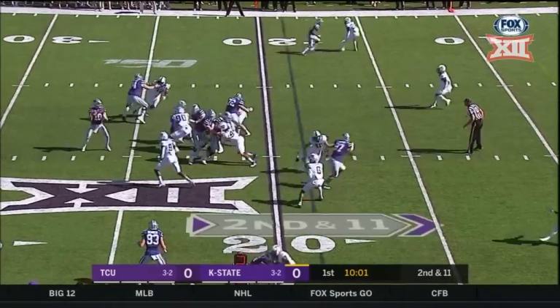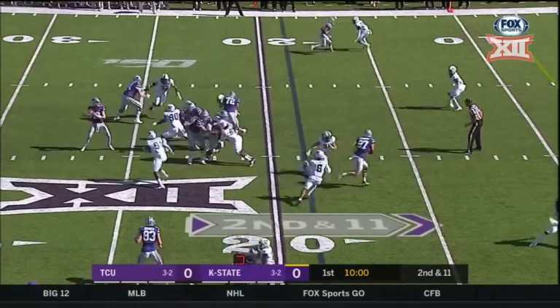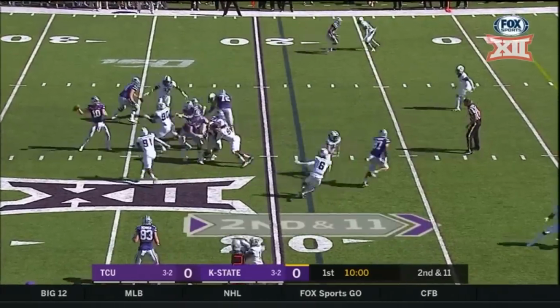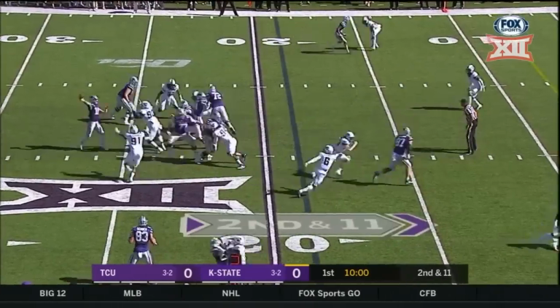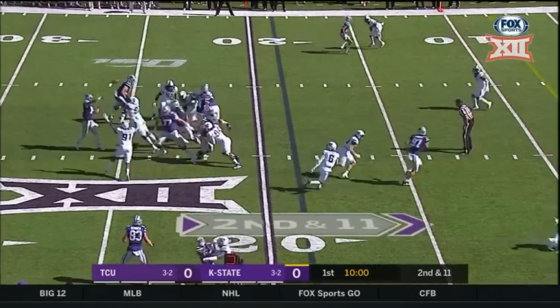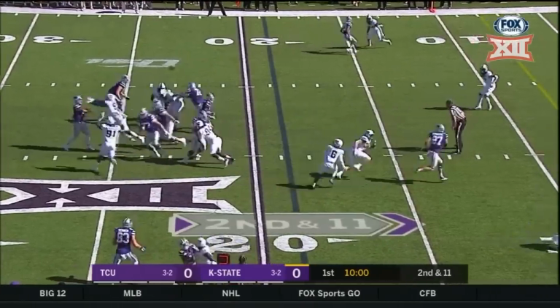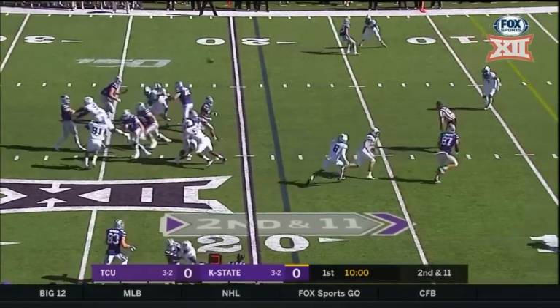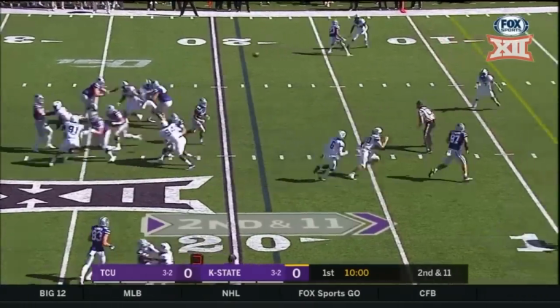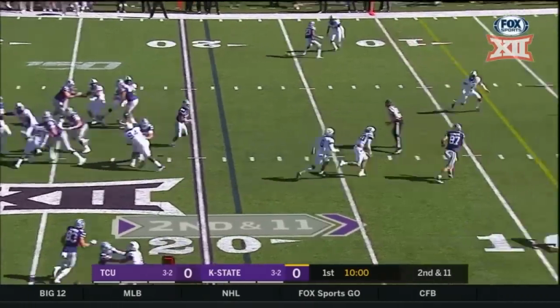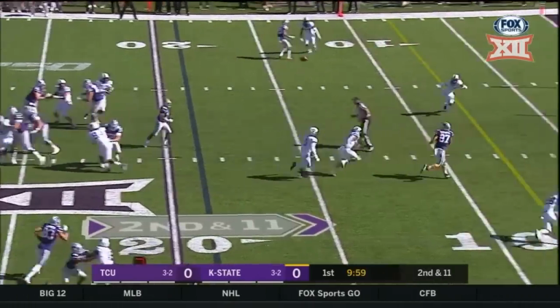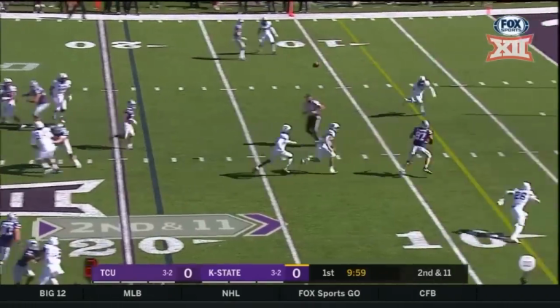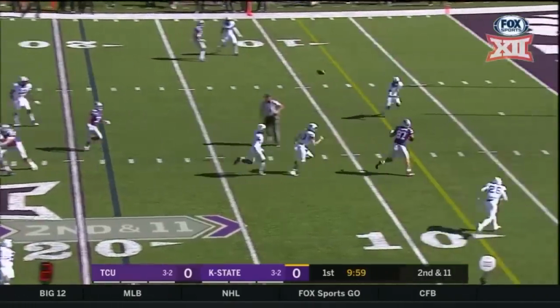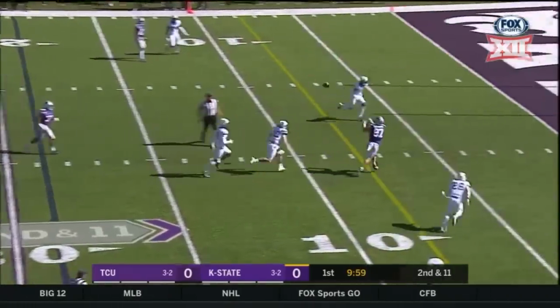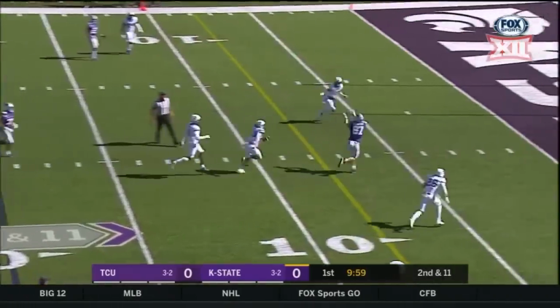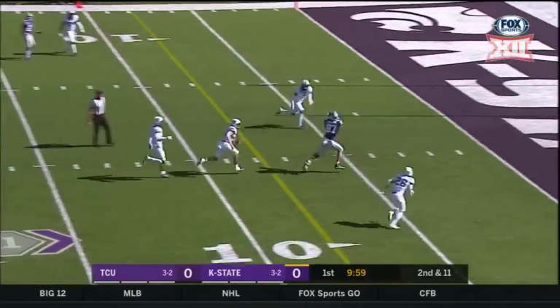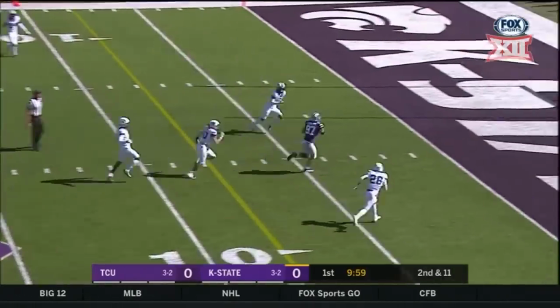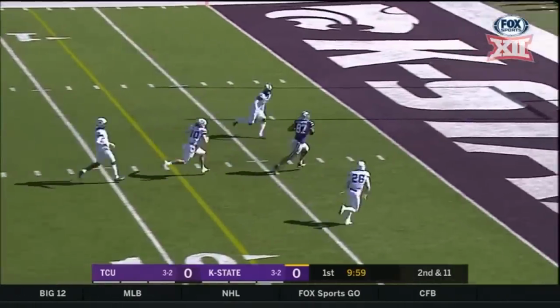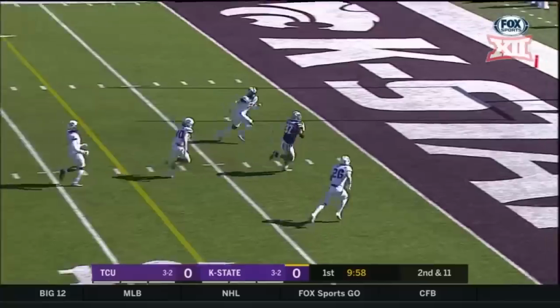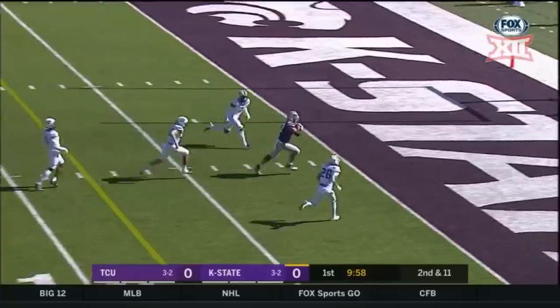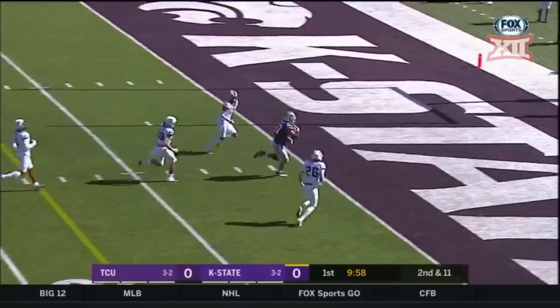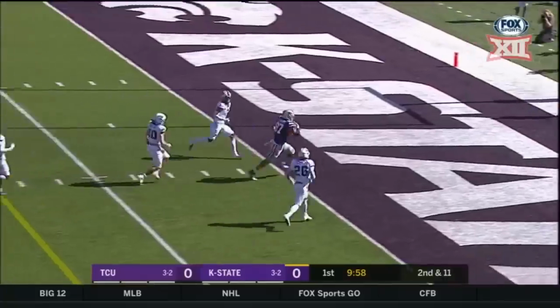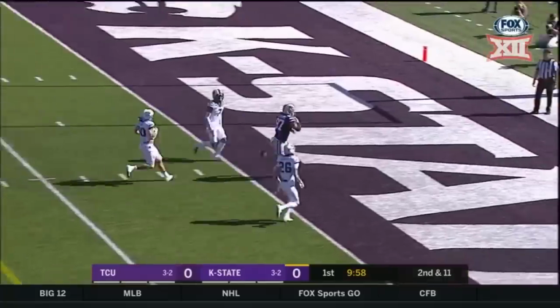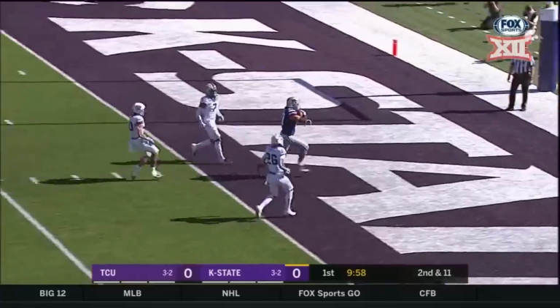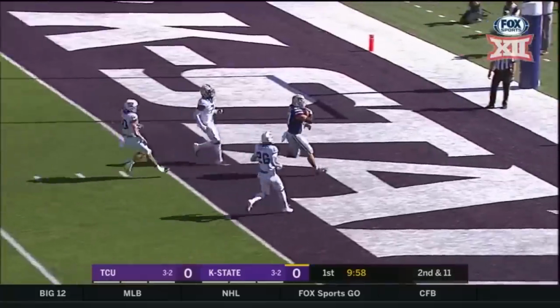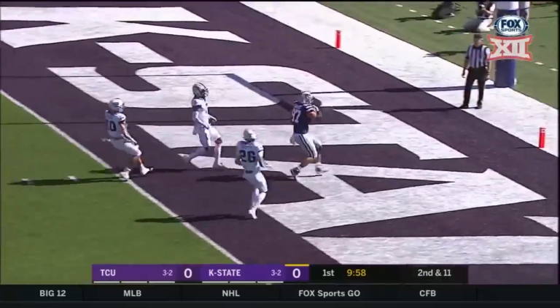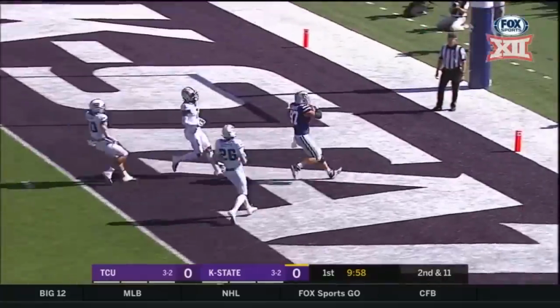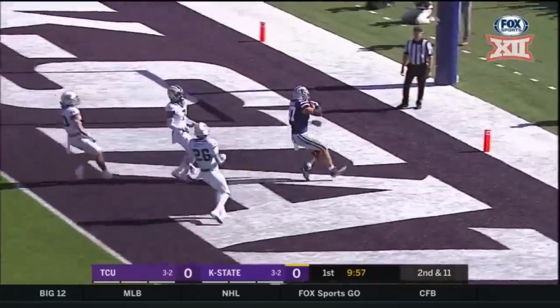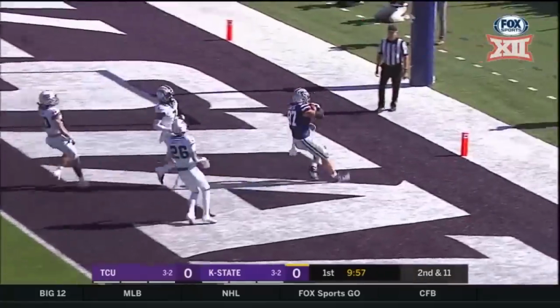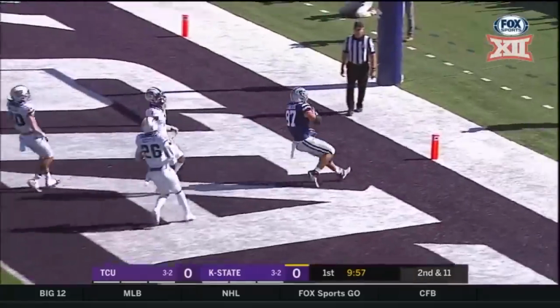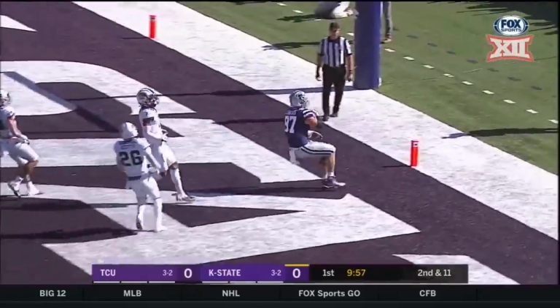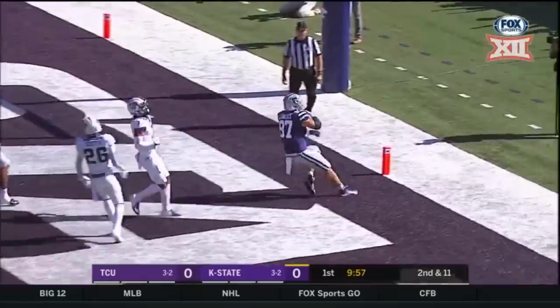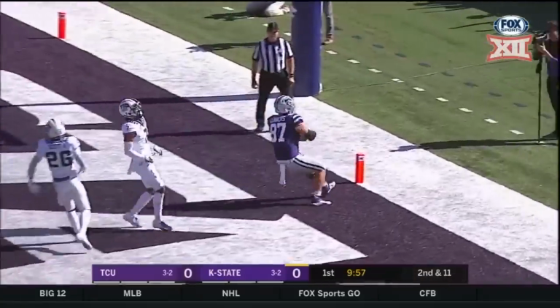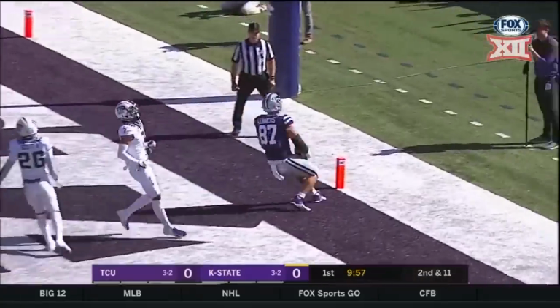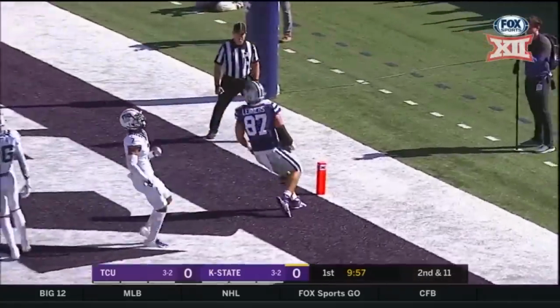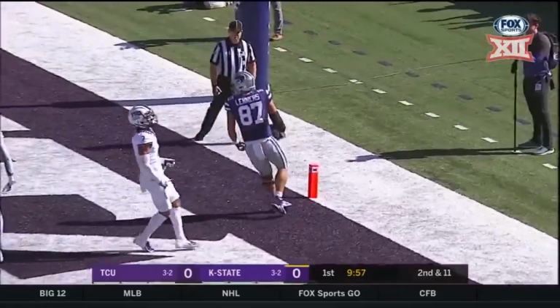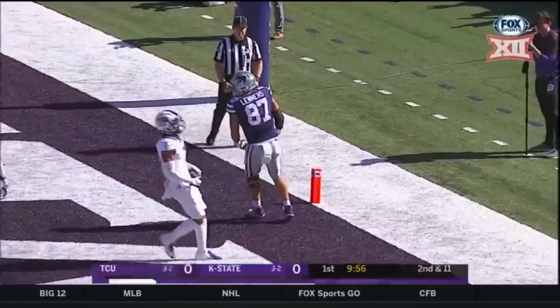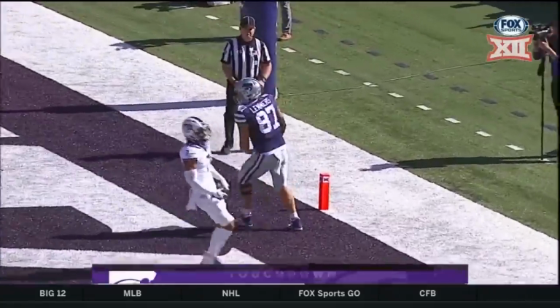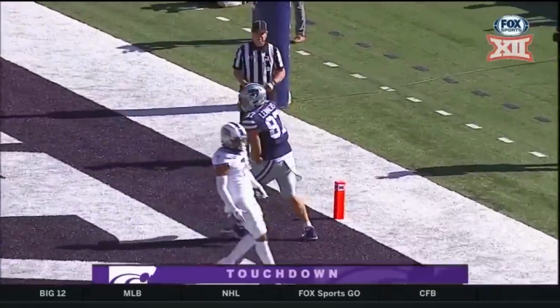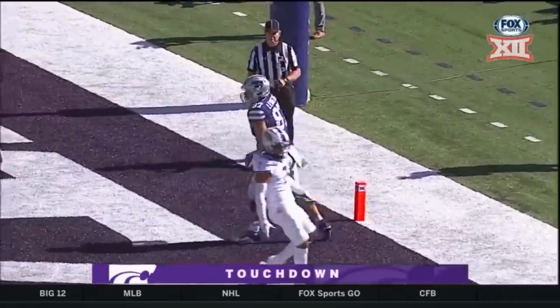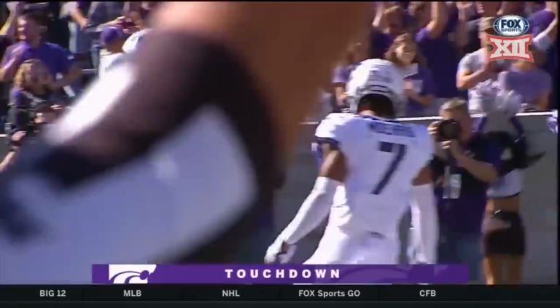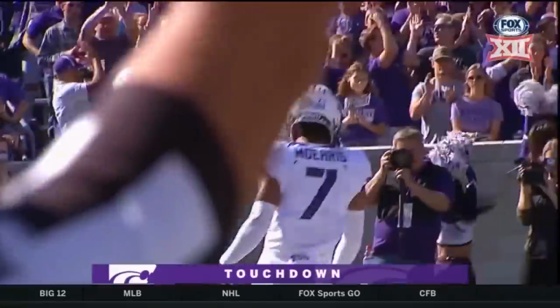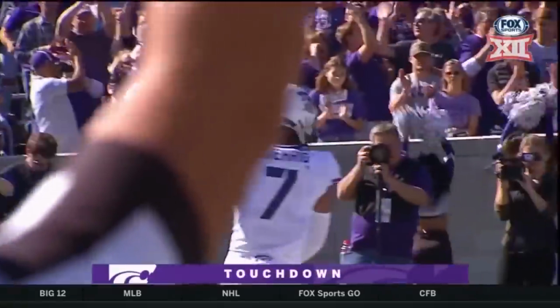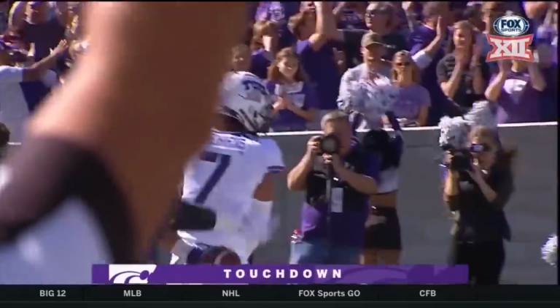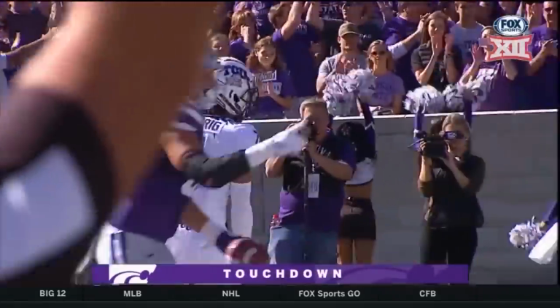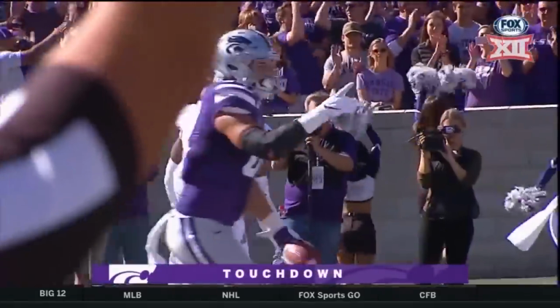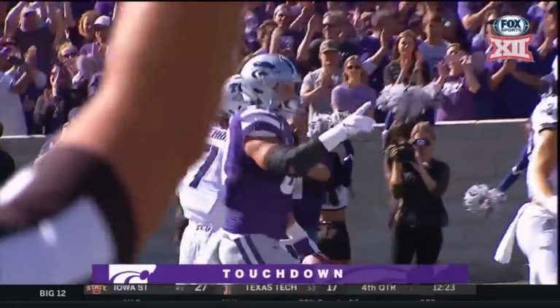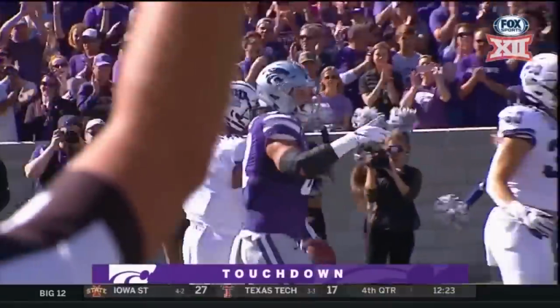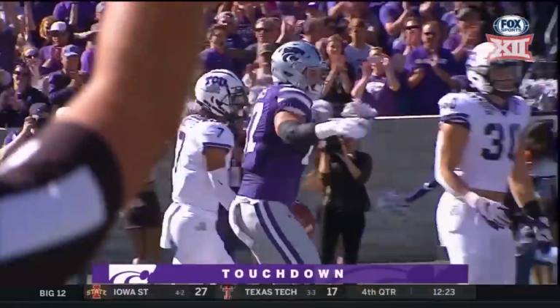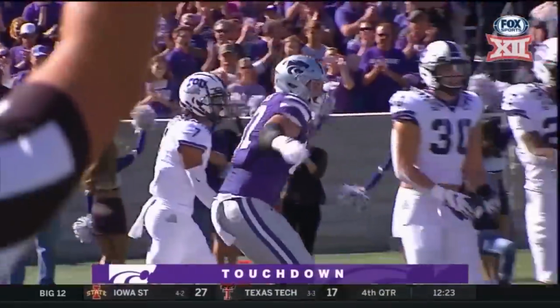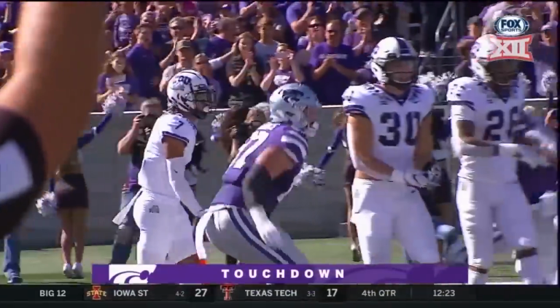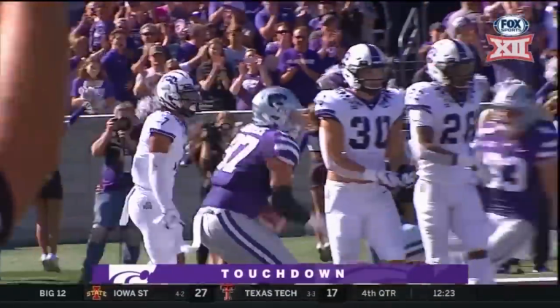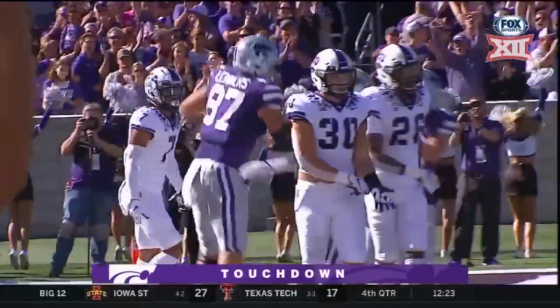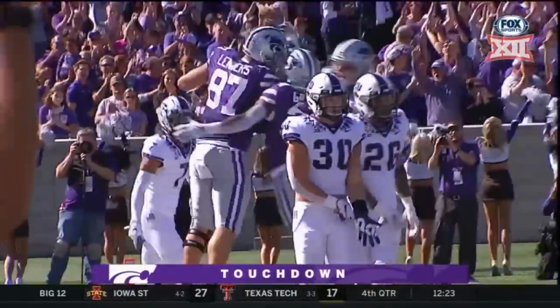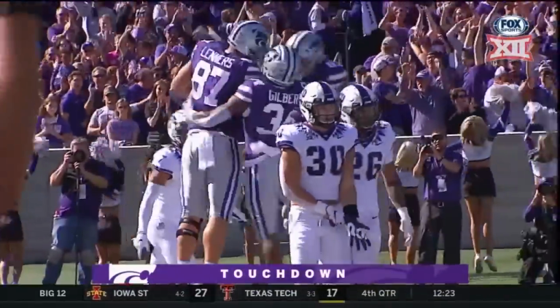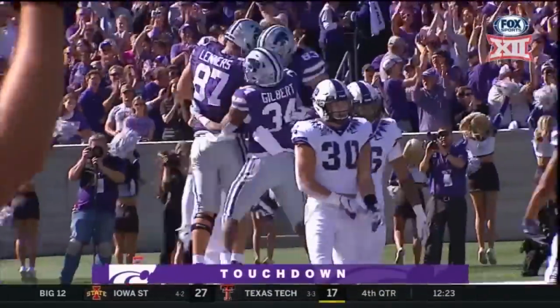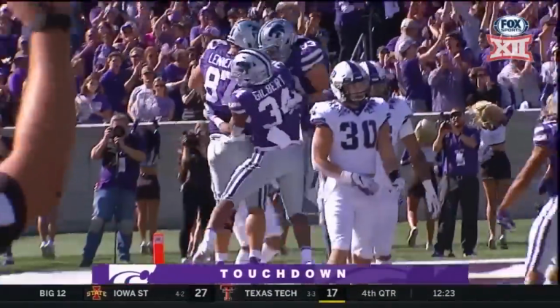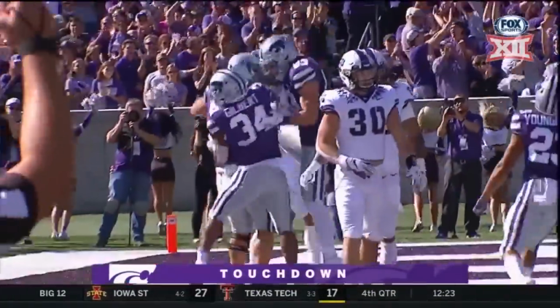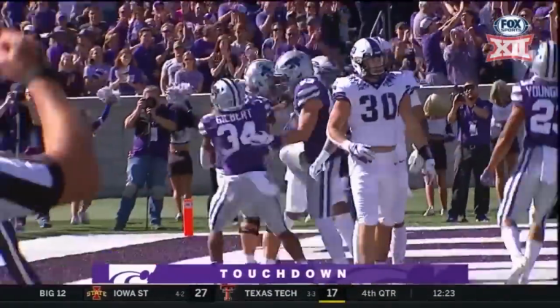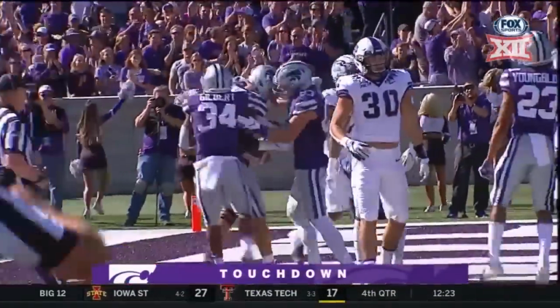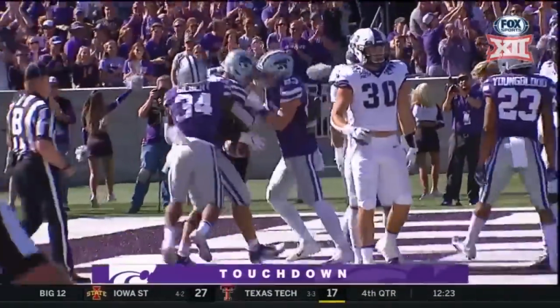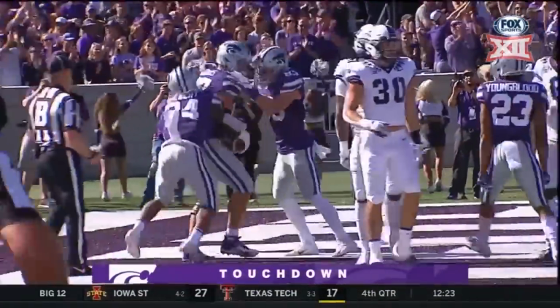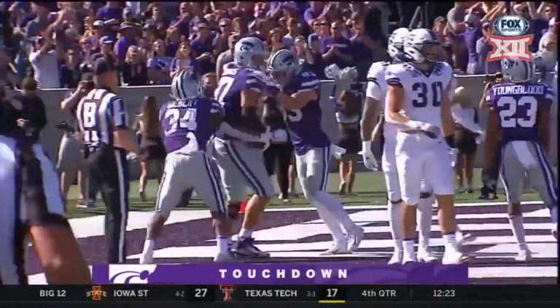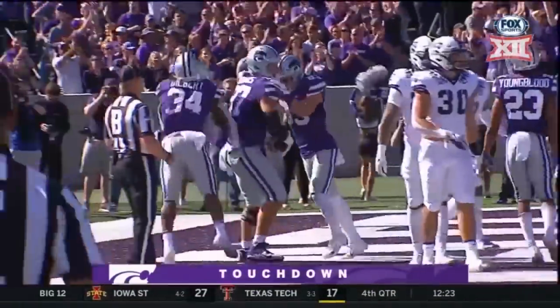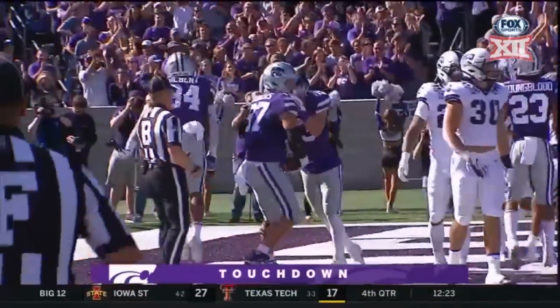Gilbert all alone in the backfield with Thompson. Thompson throwing. Caught. Touchdown — Nick Letters. 21 yards.